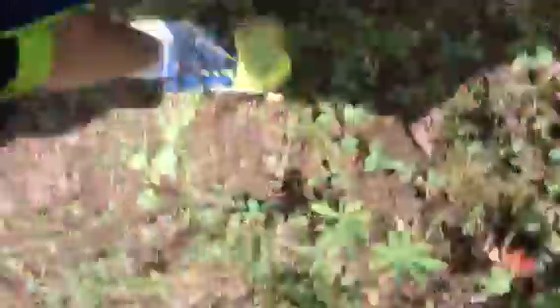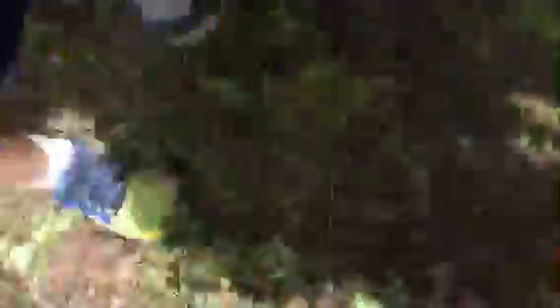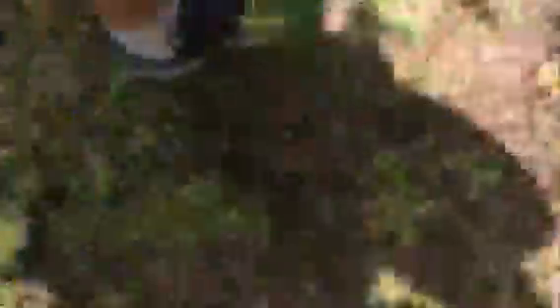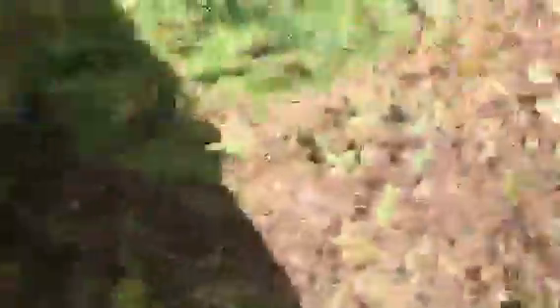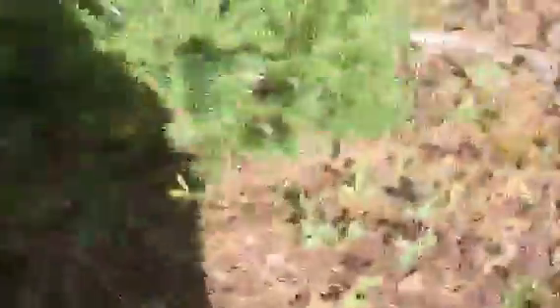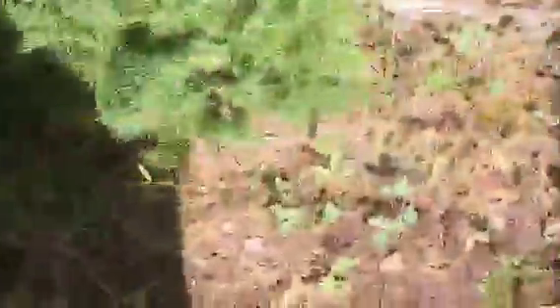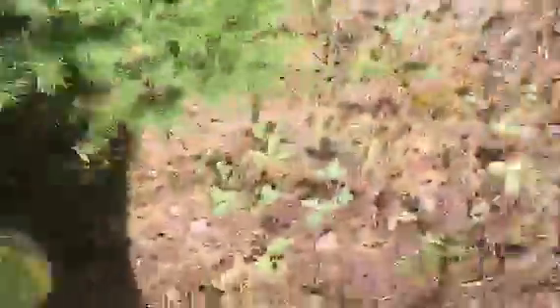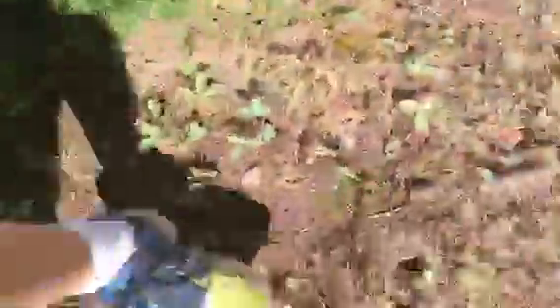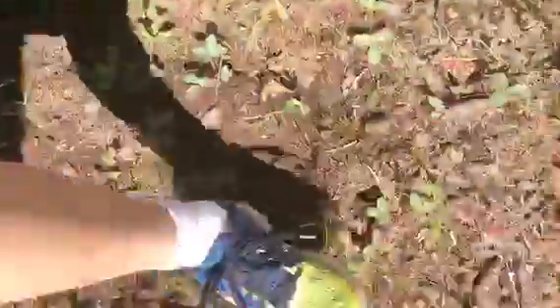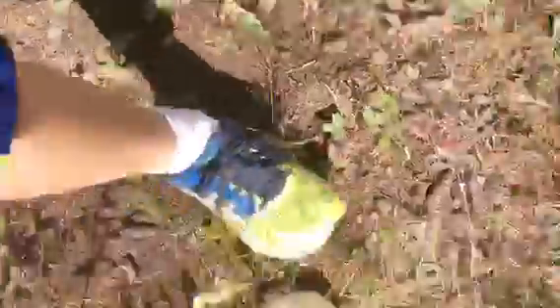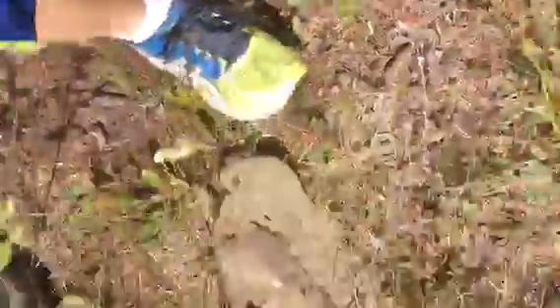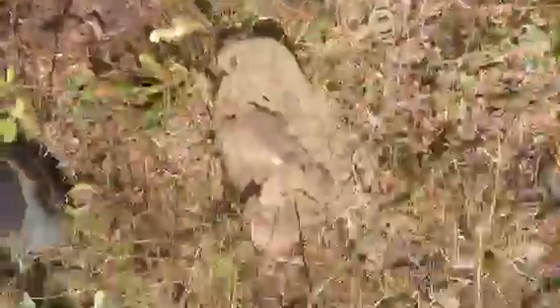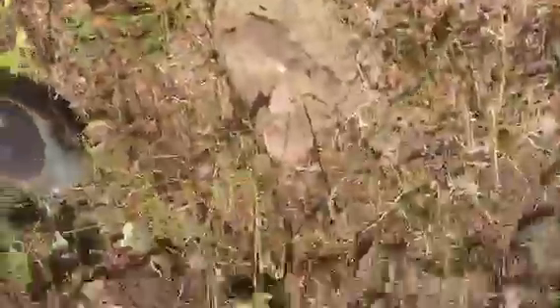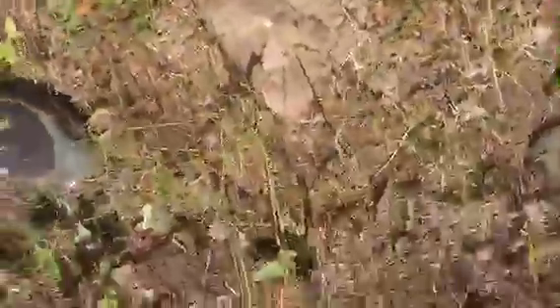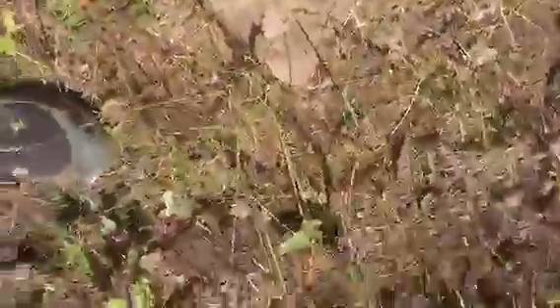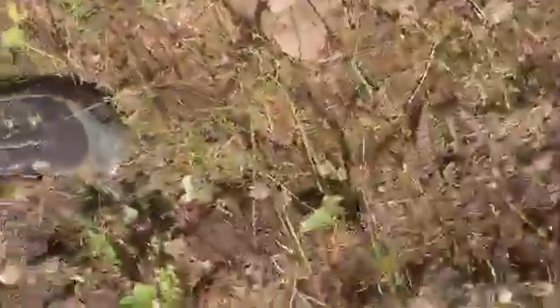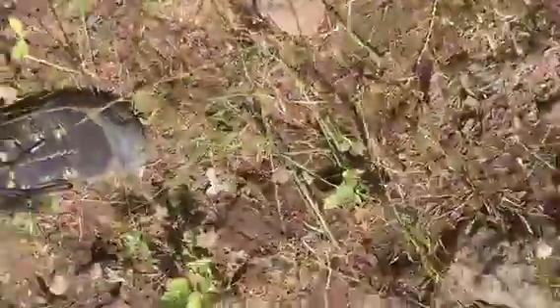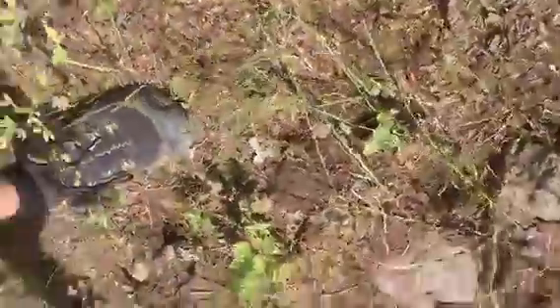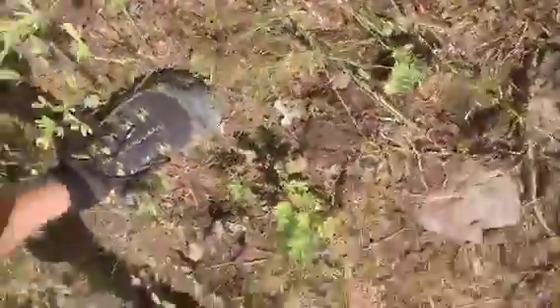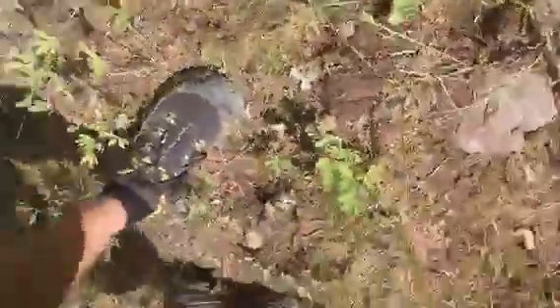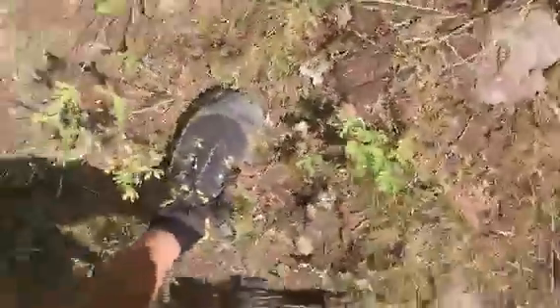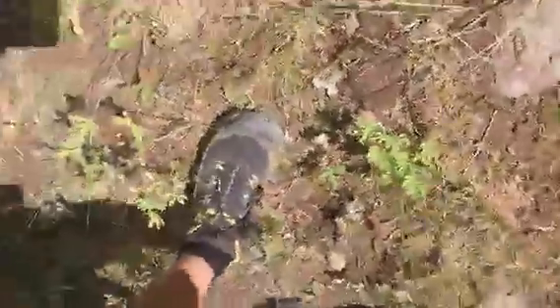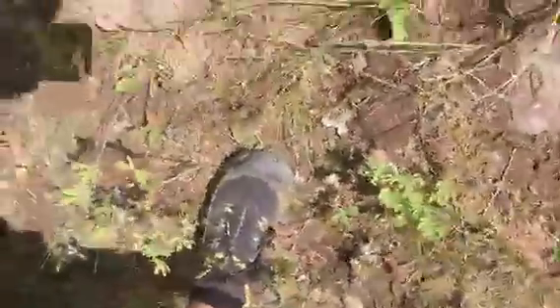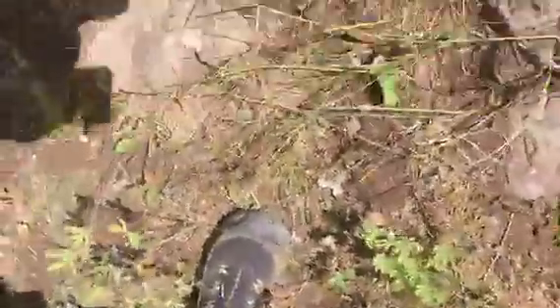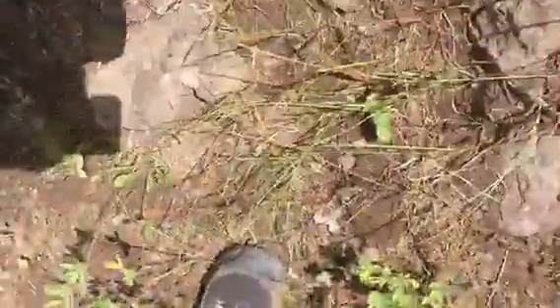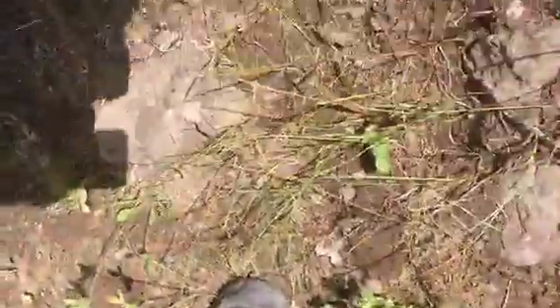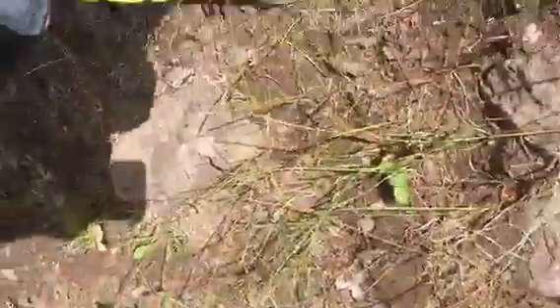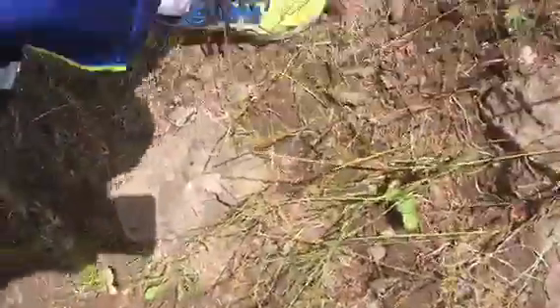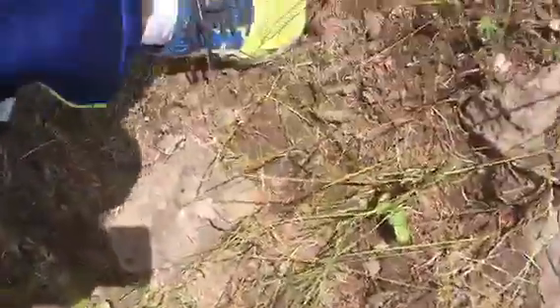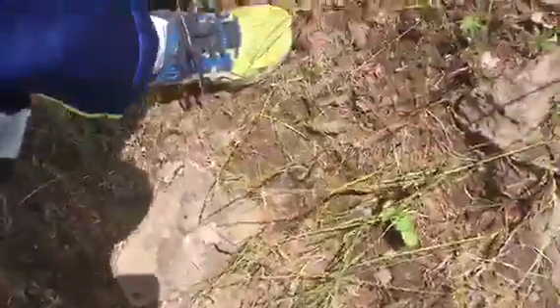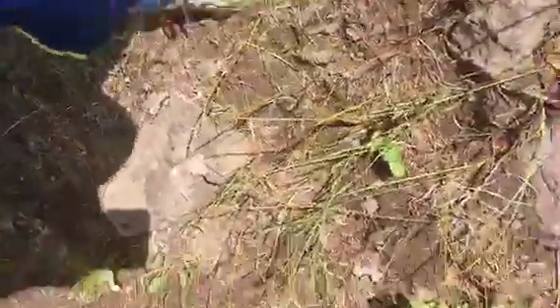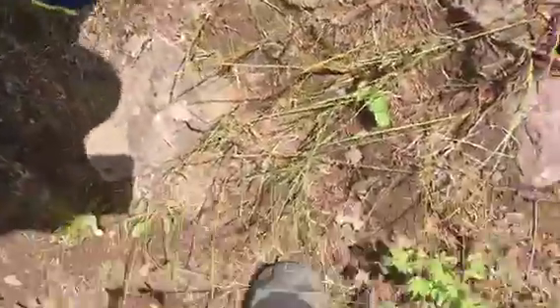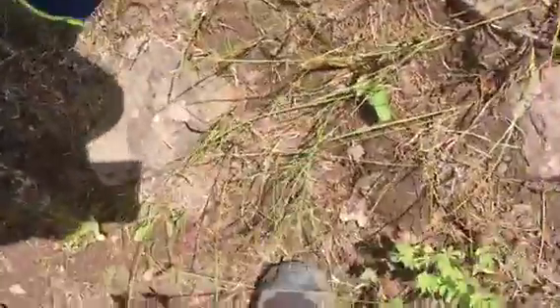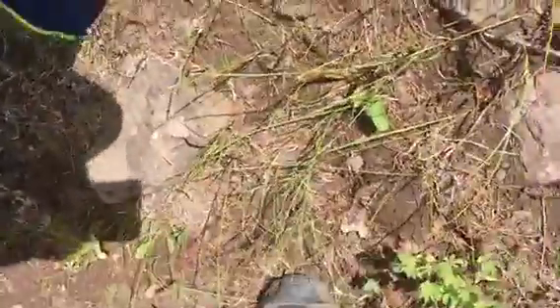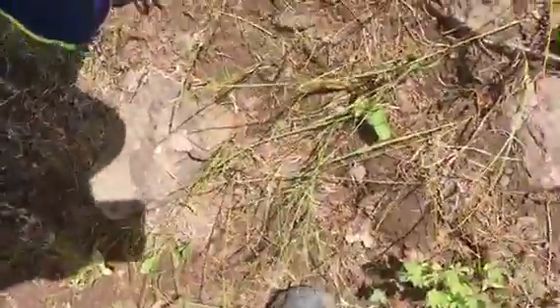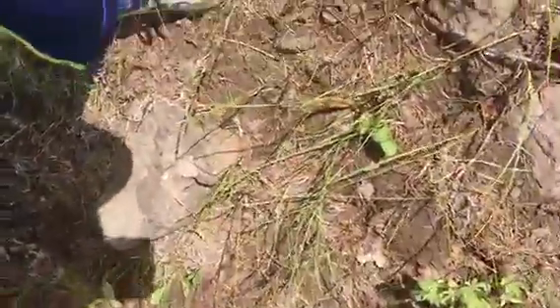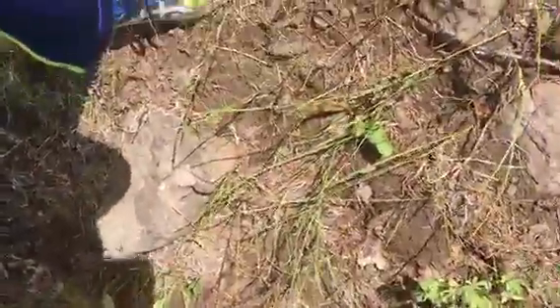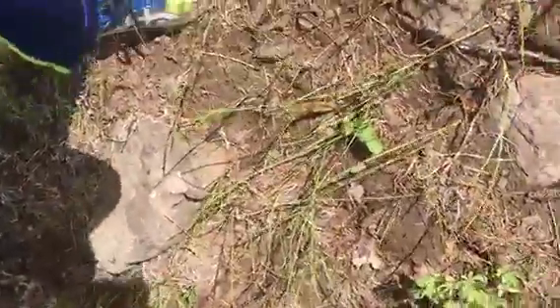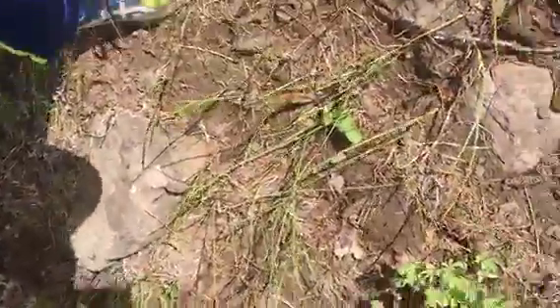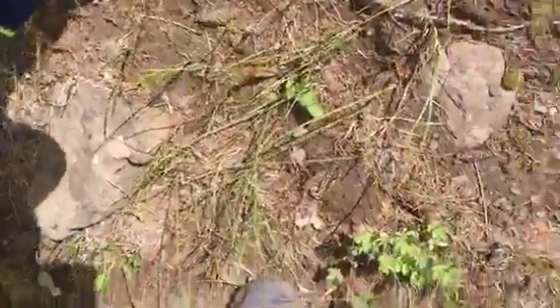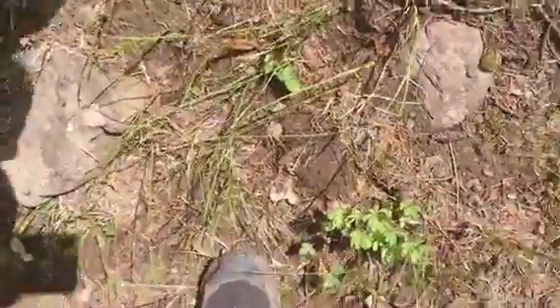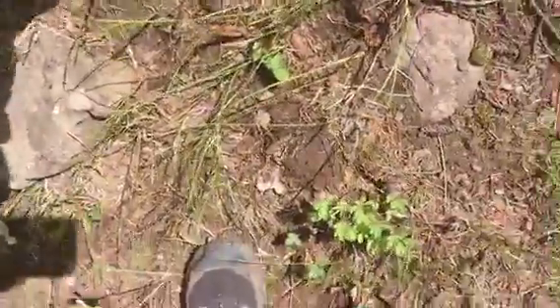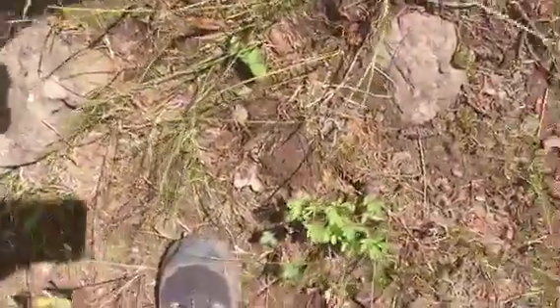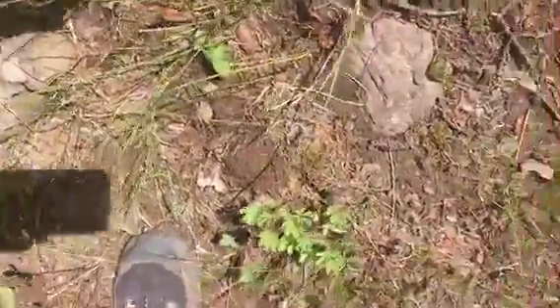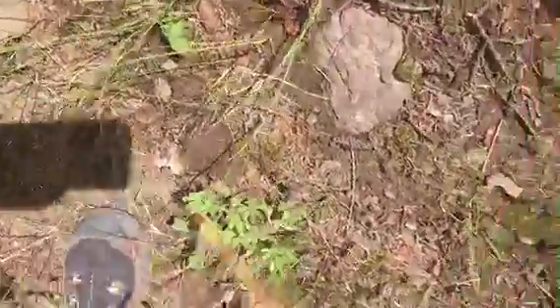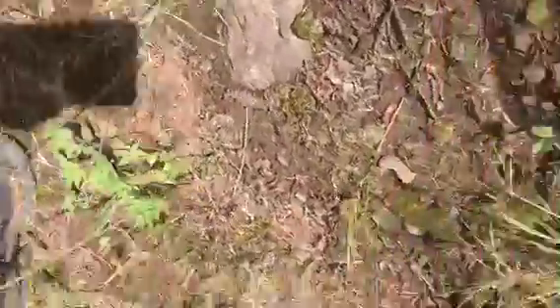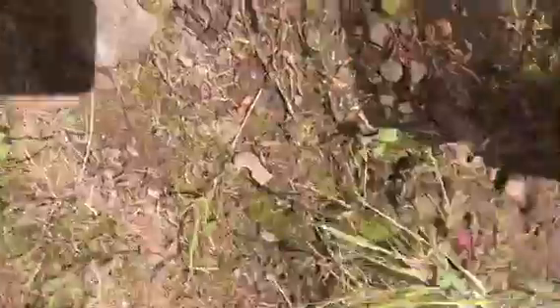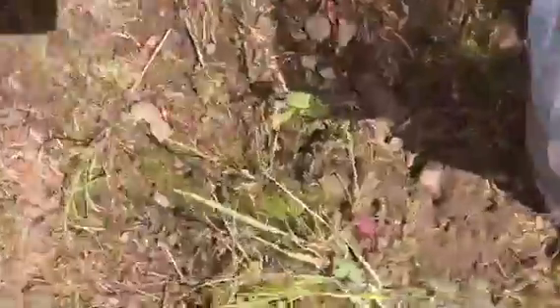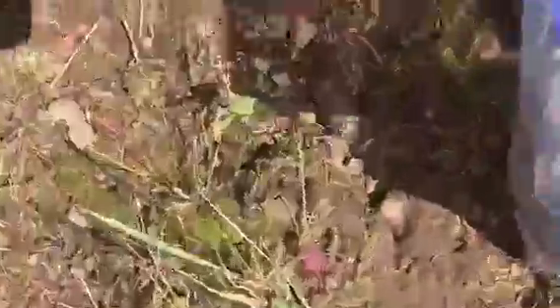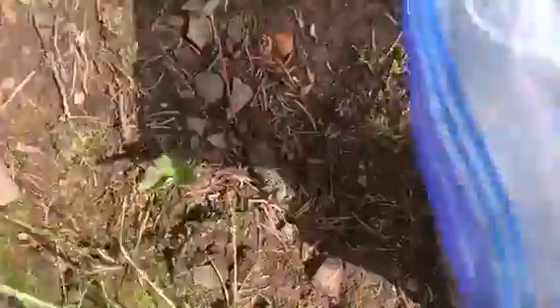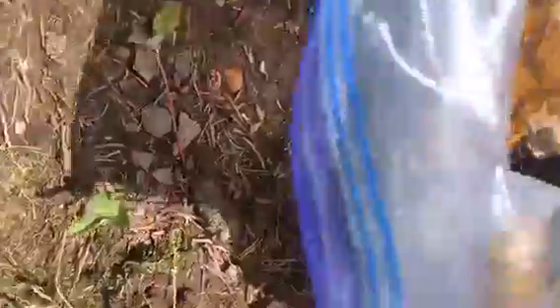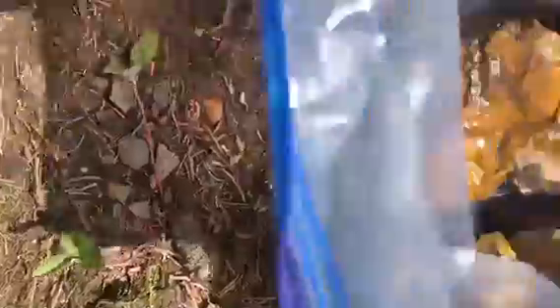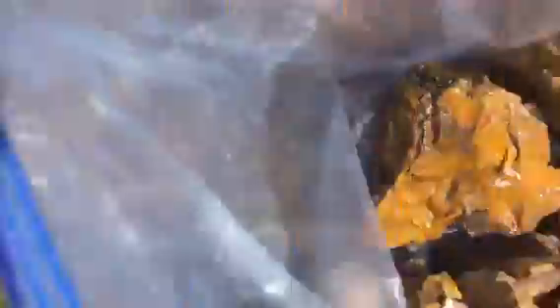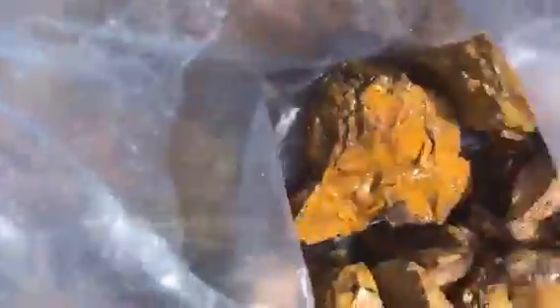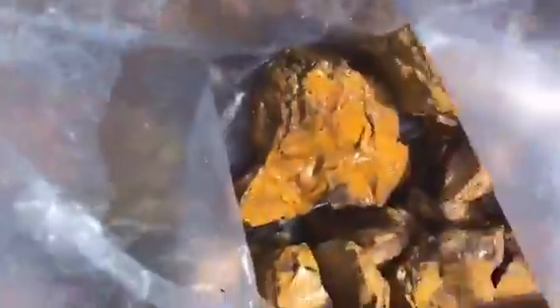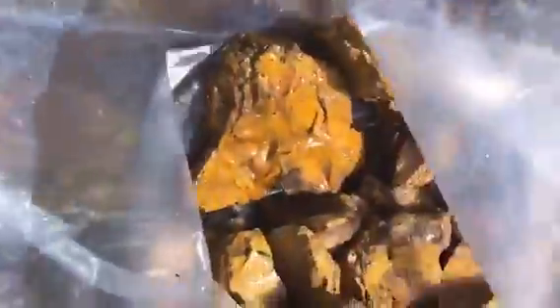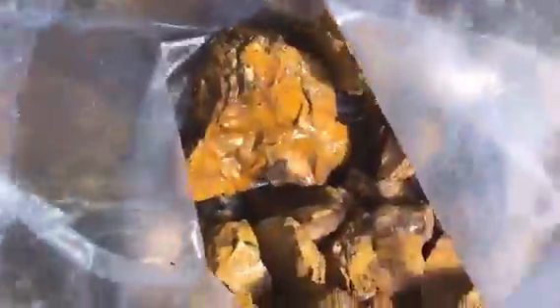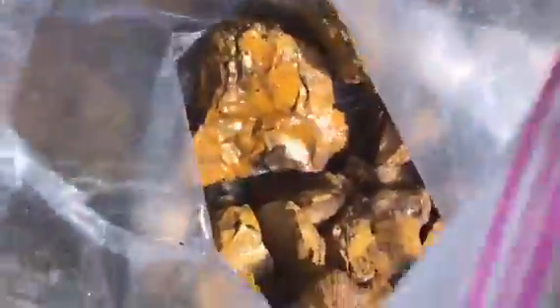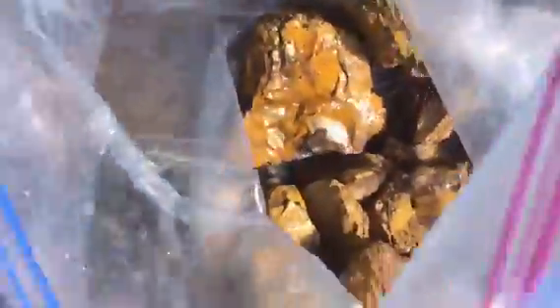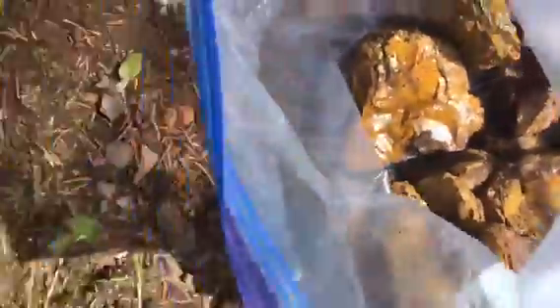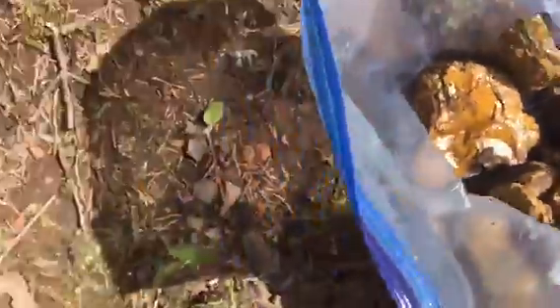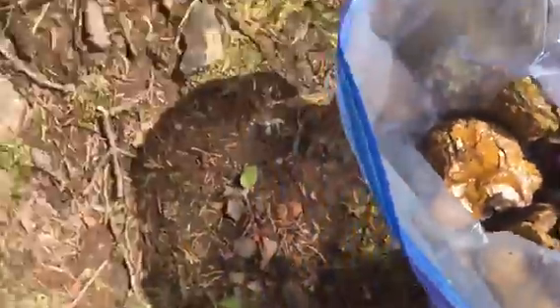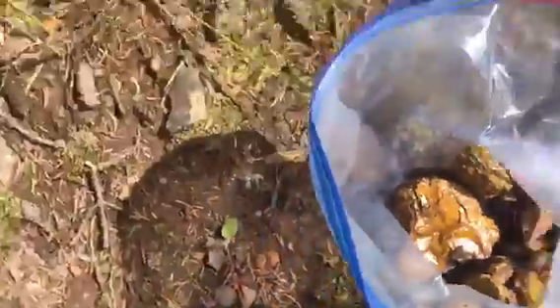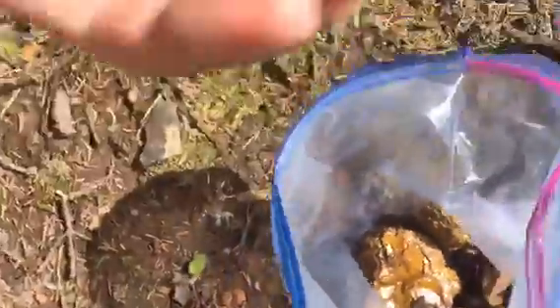Guys, it's White Wolf back here. My dad just stumbled across an arrowhead and collected a bunch of petrified wood to work.